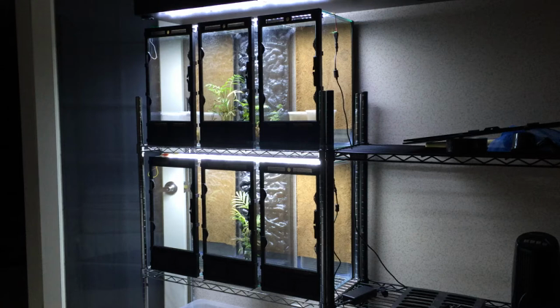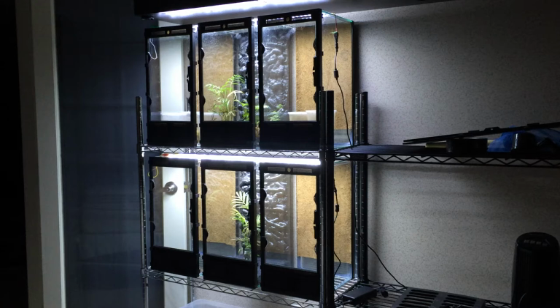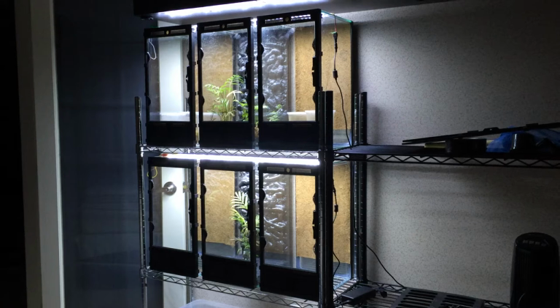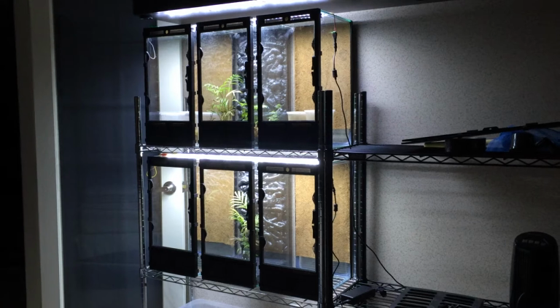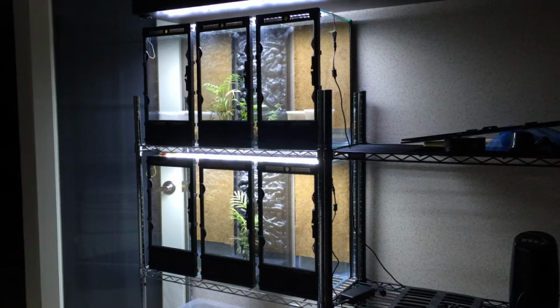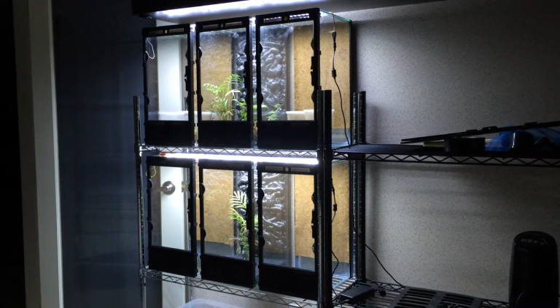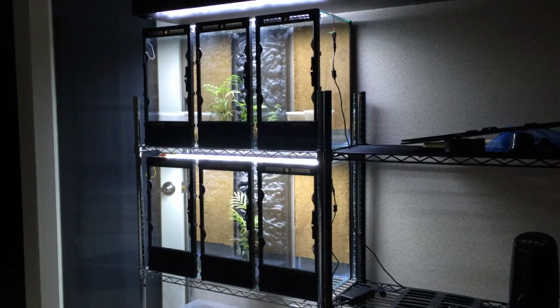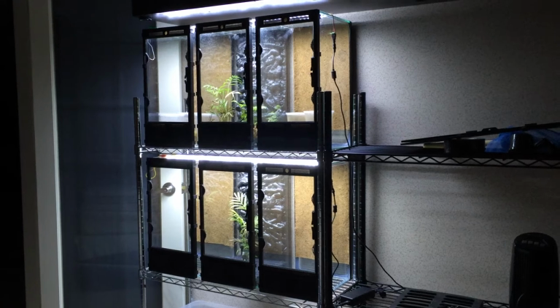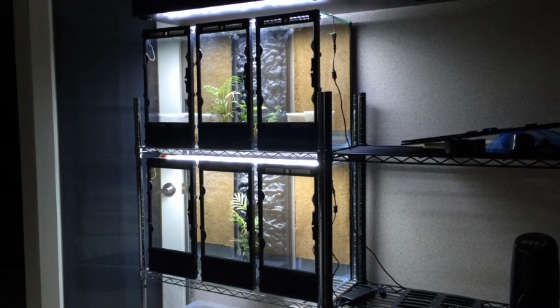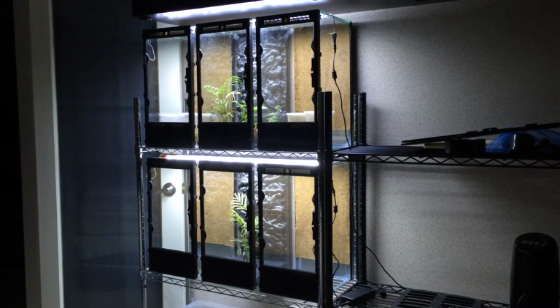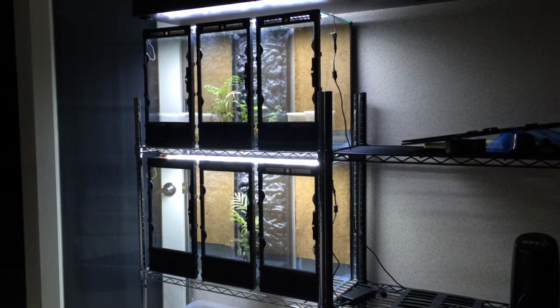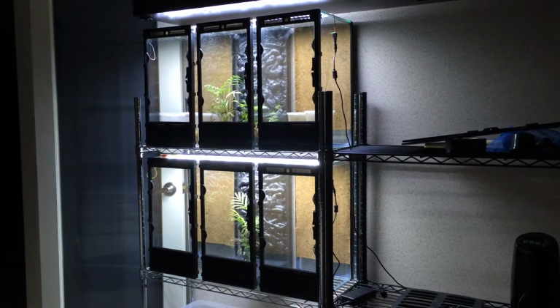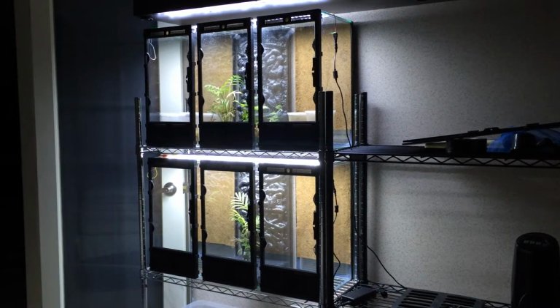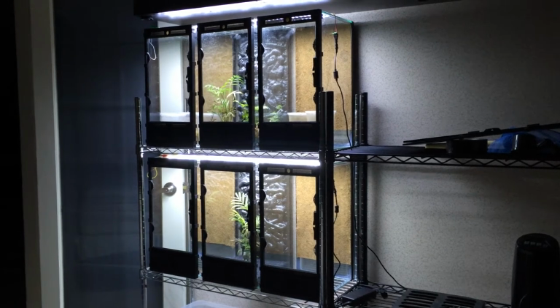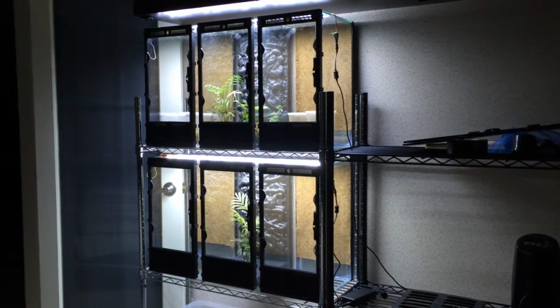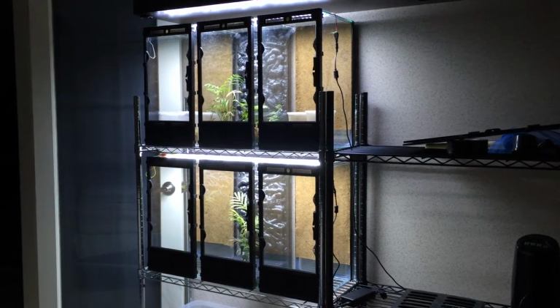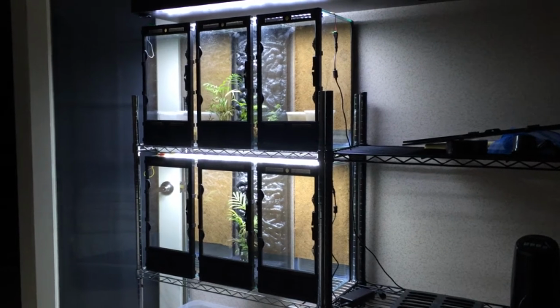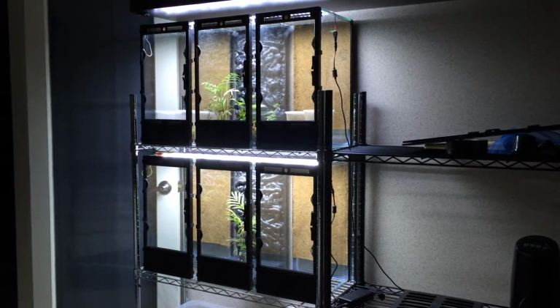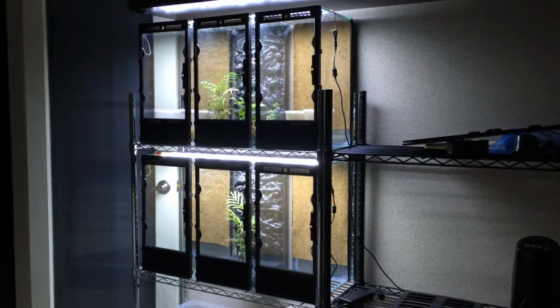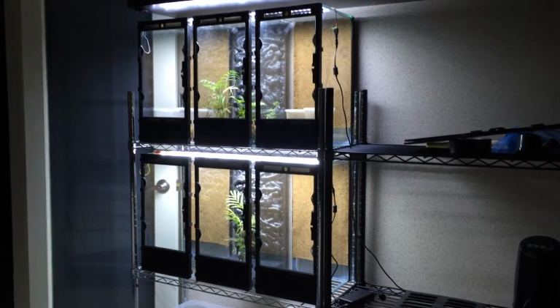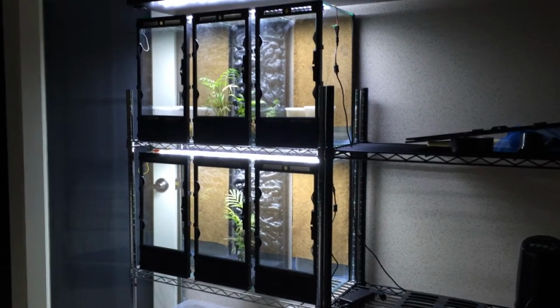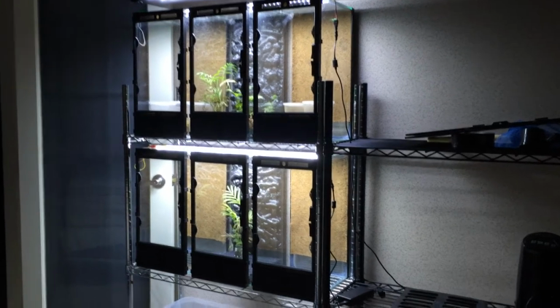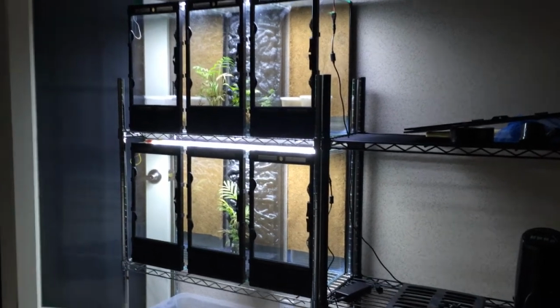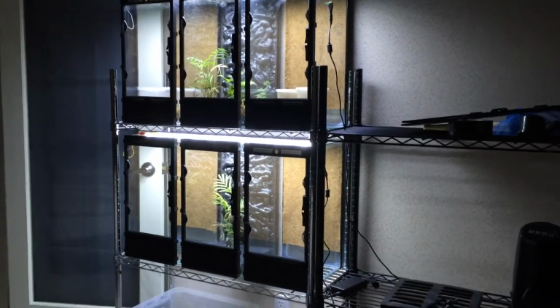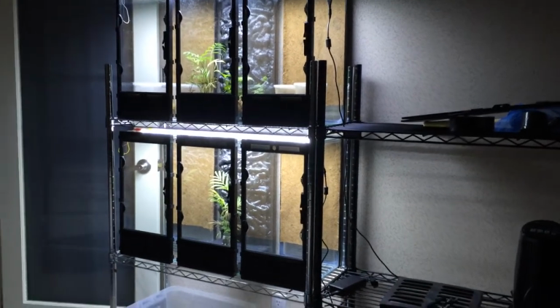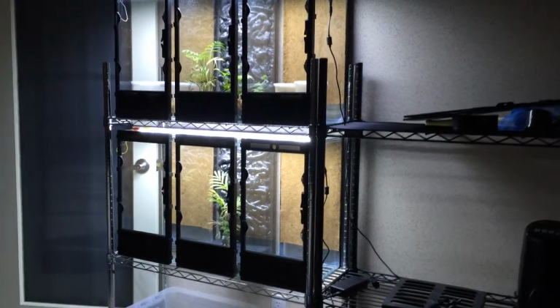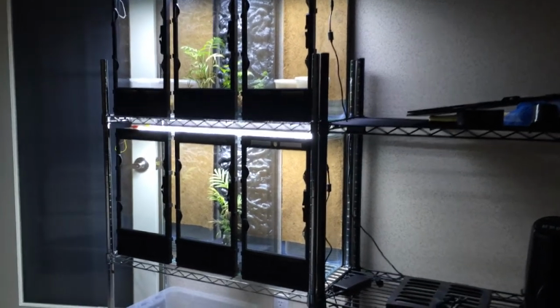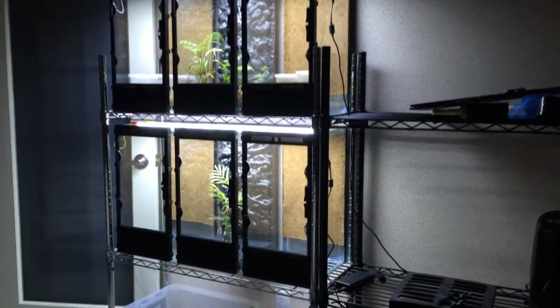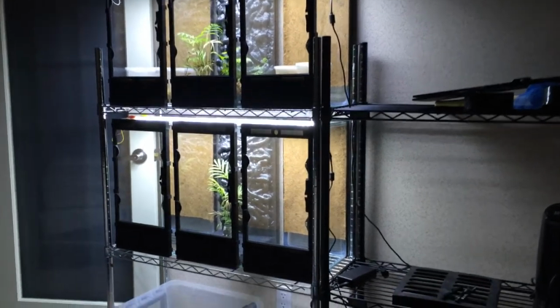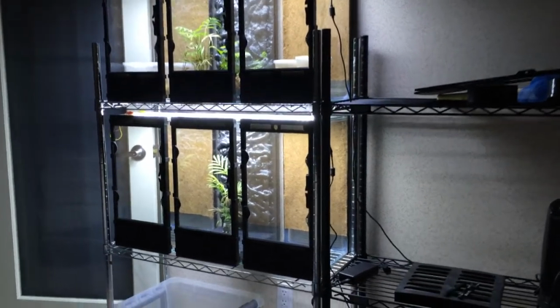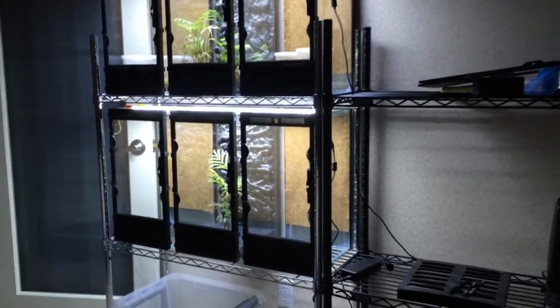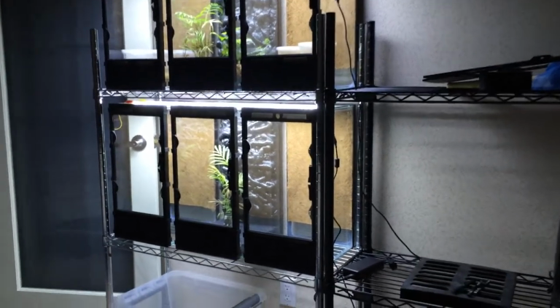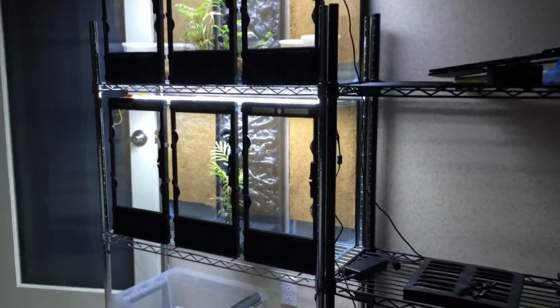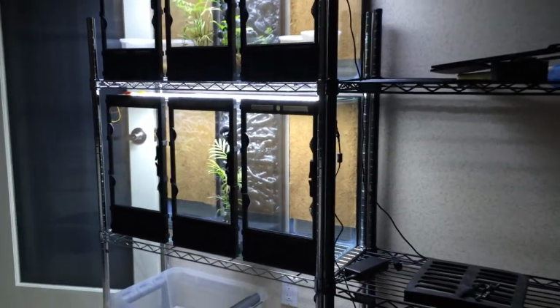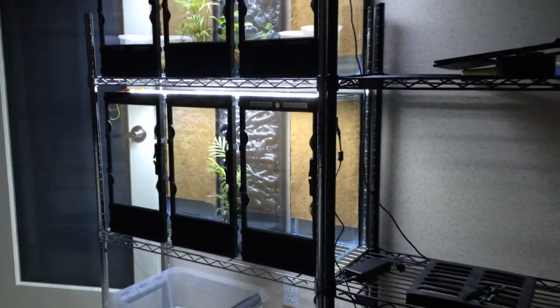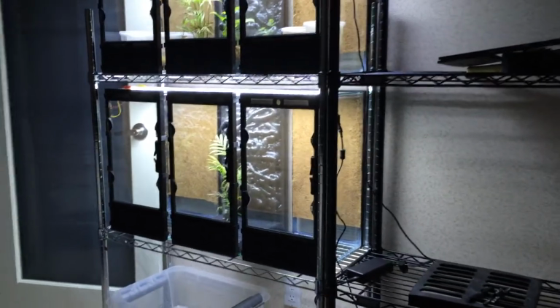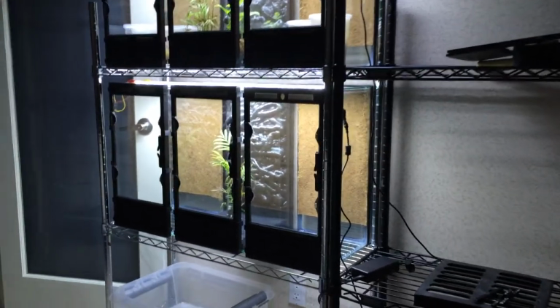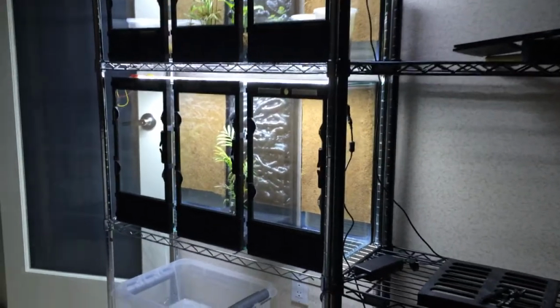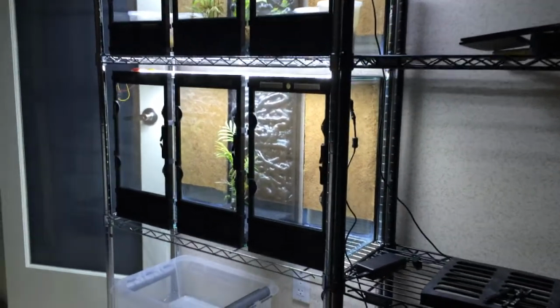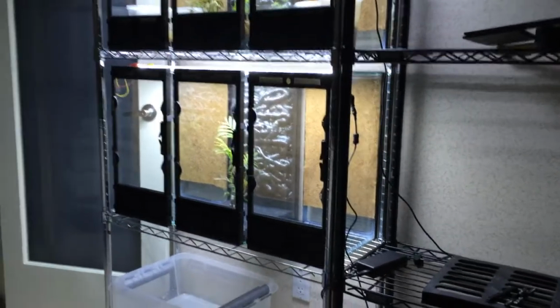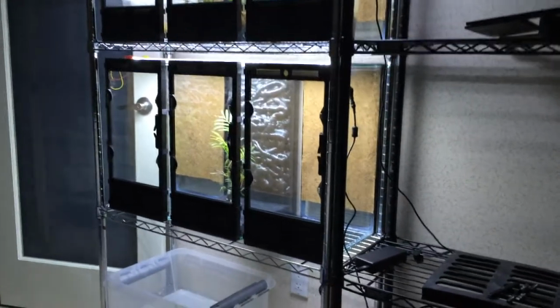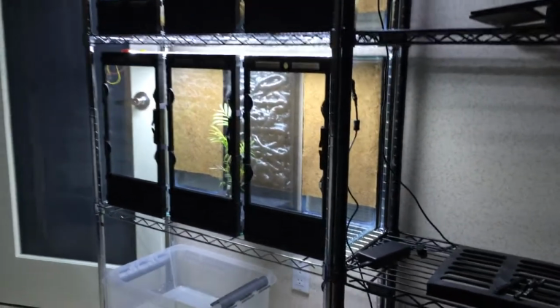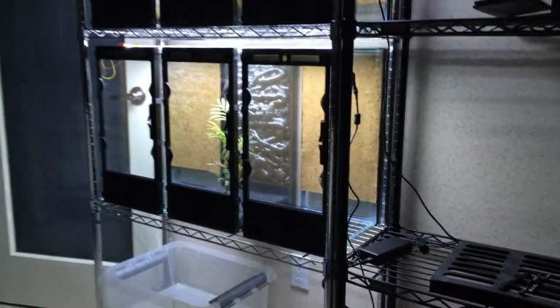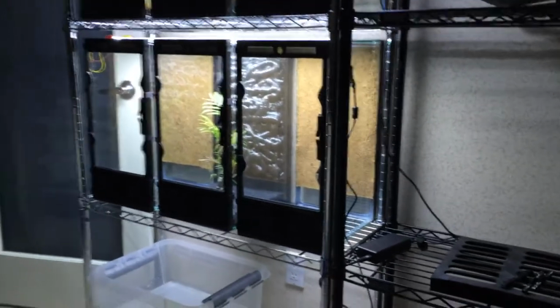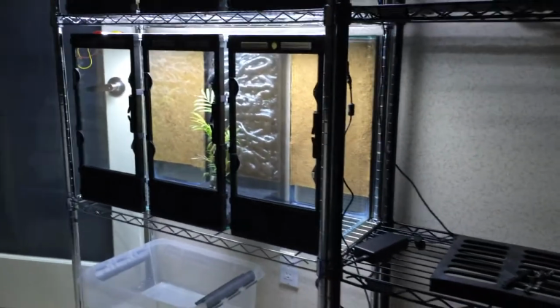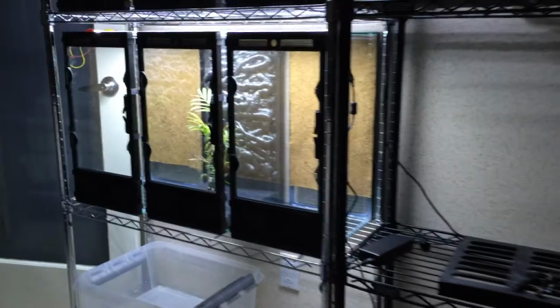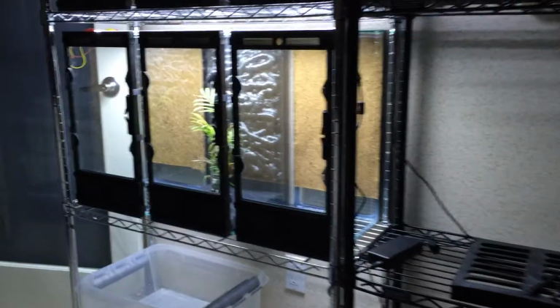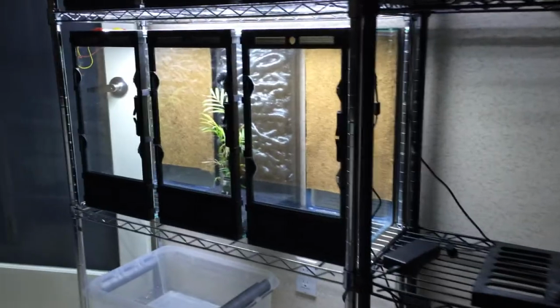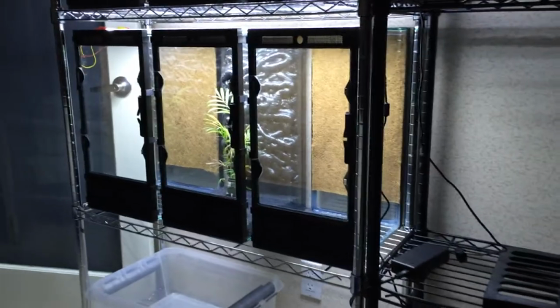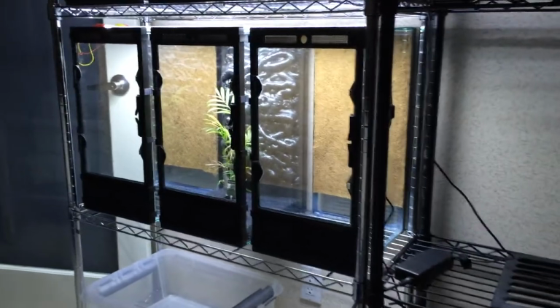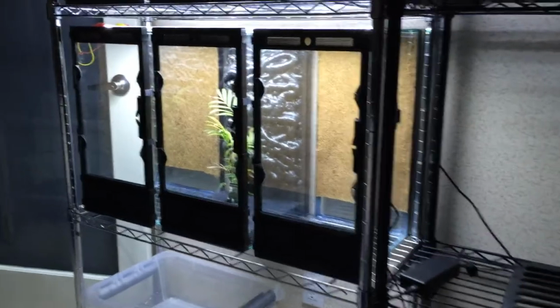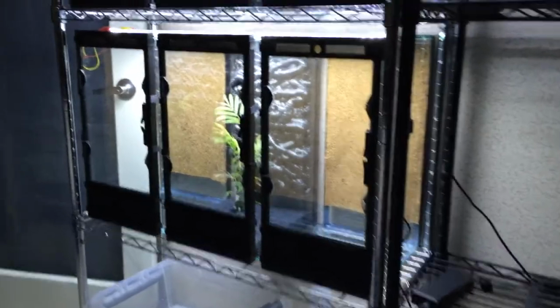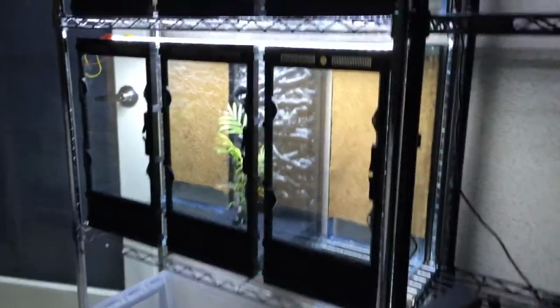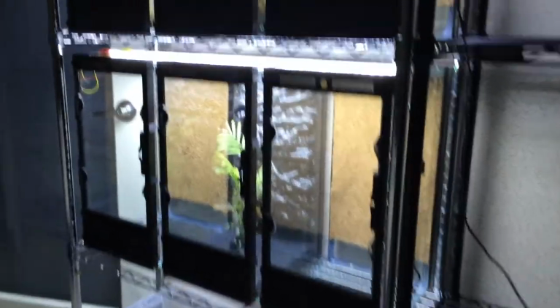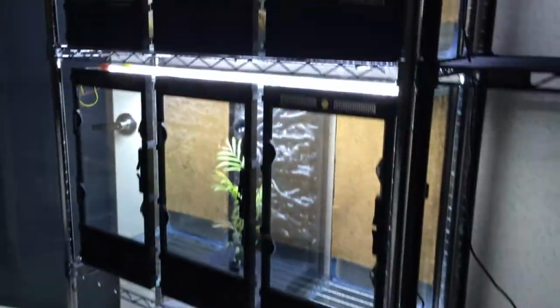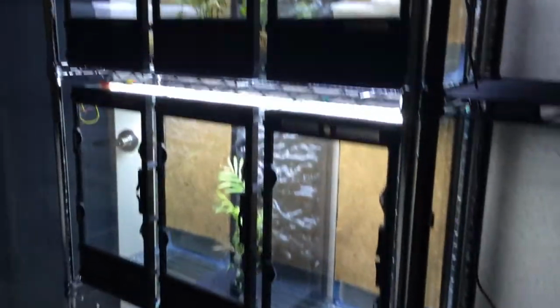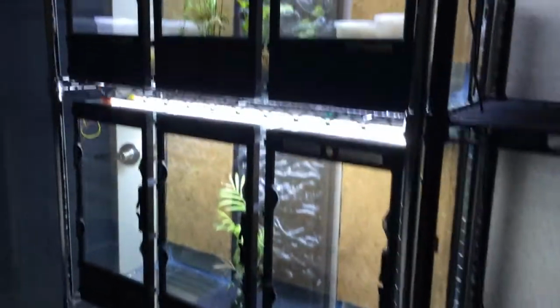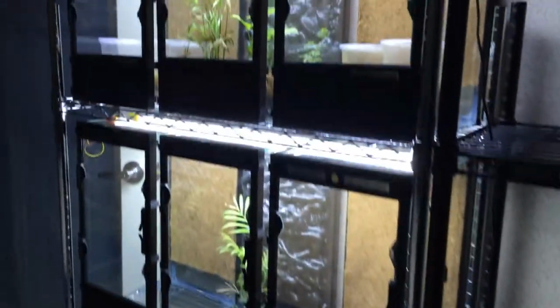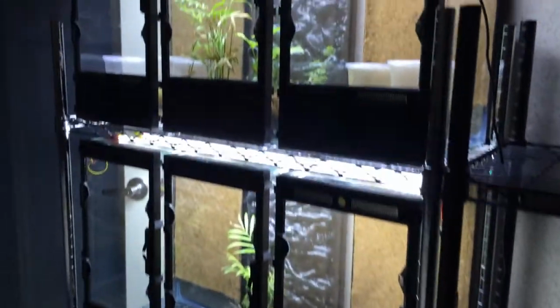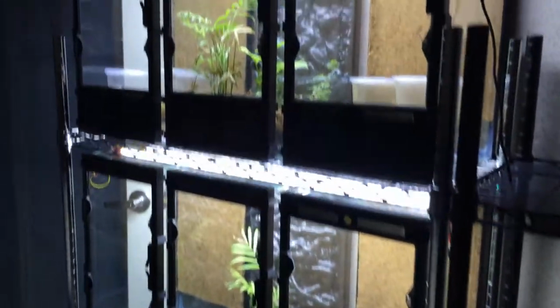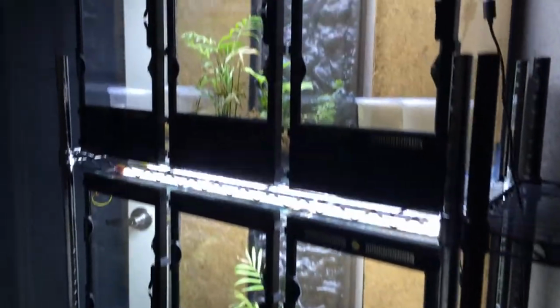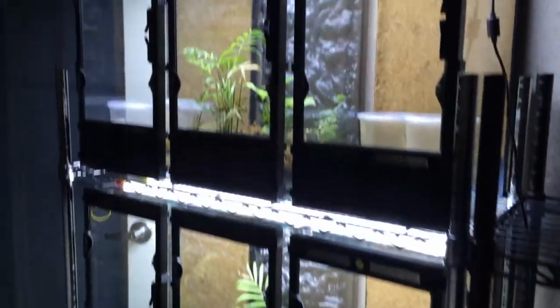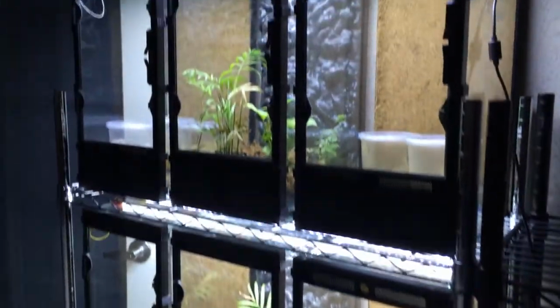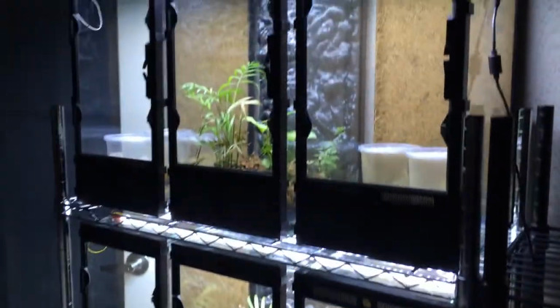This is Jay Lee from frogcube.com and I'm currently working on a little test rack of frog faces.